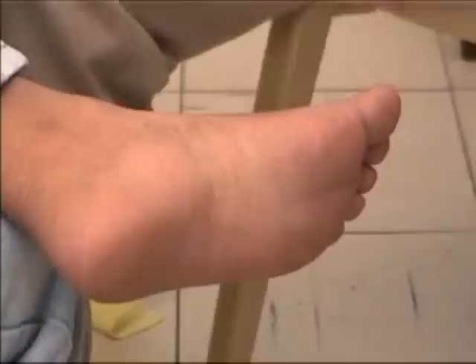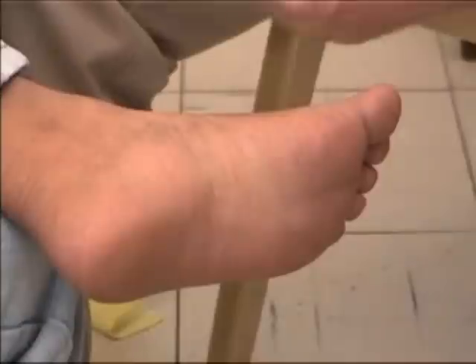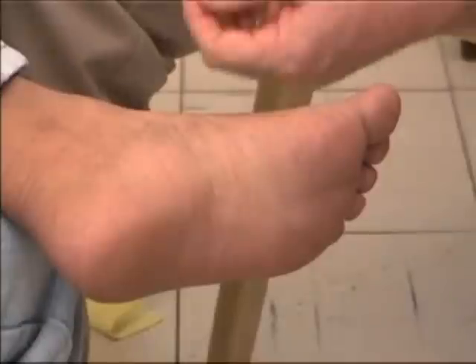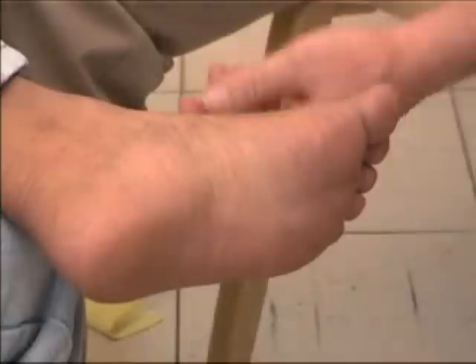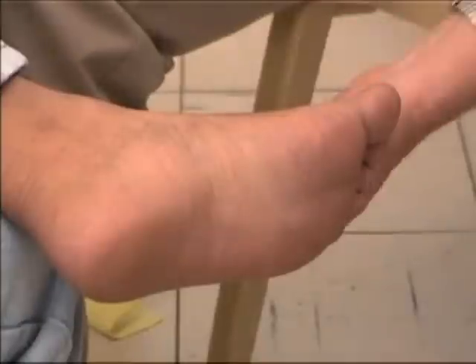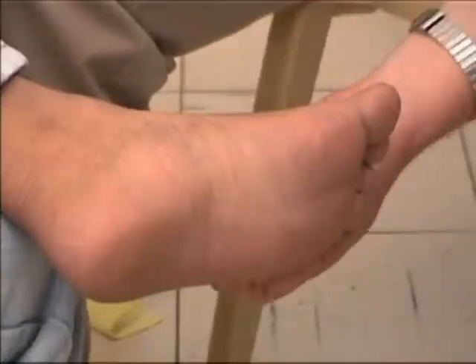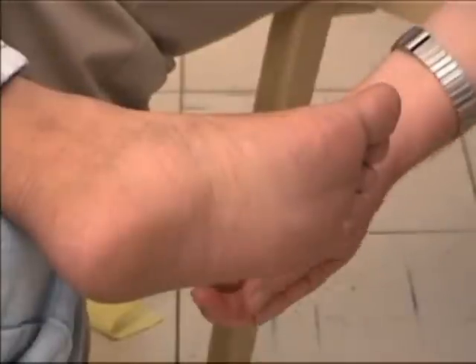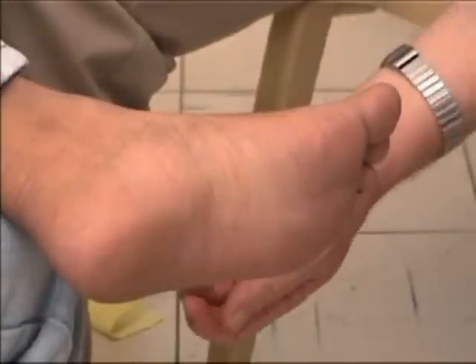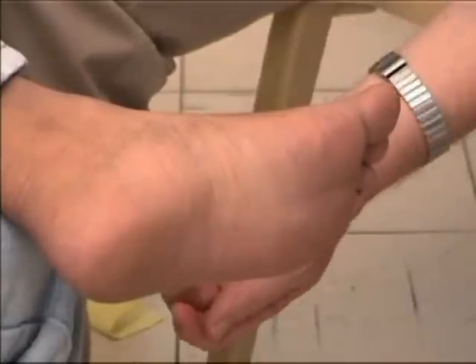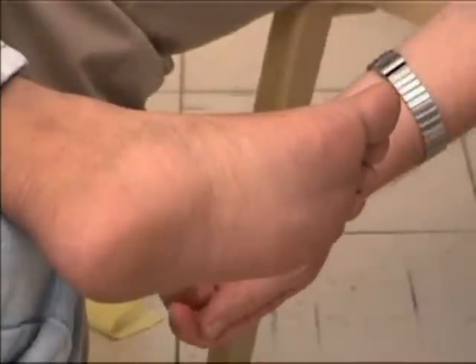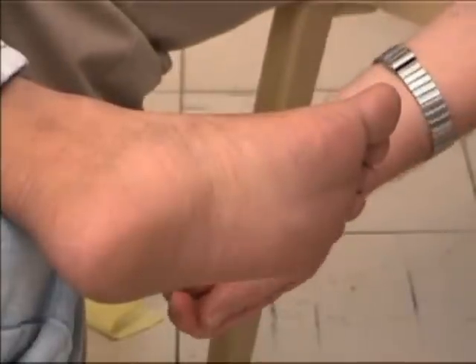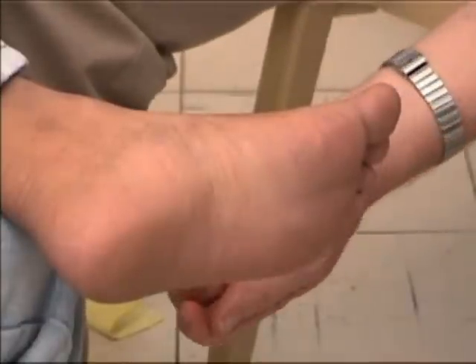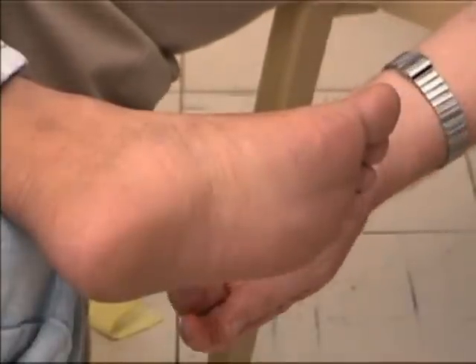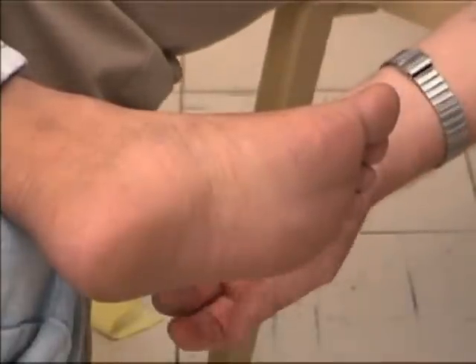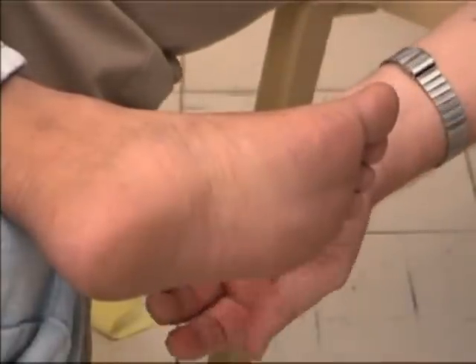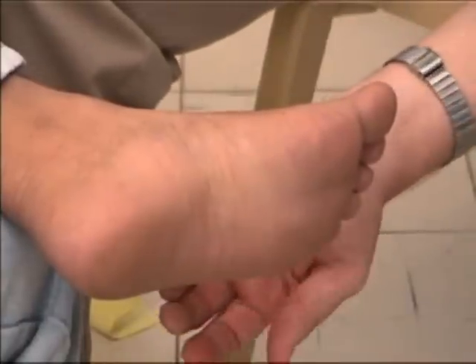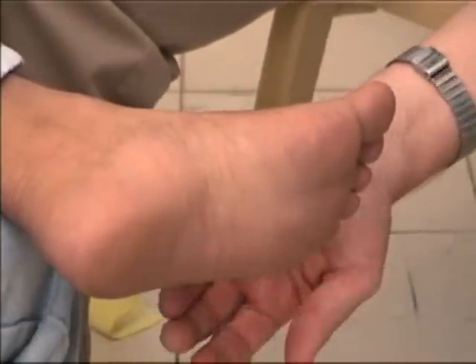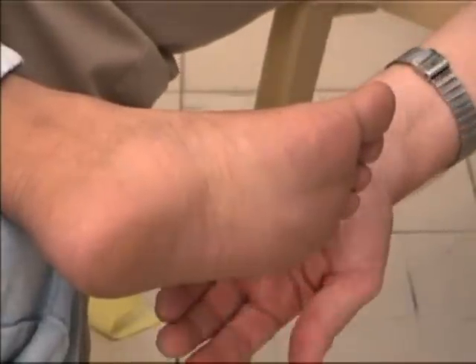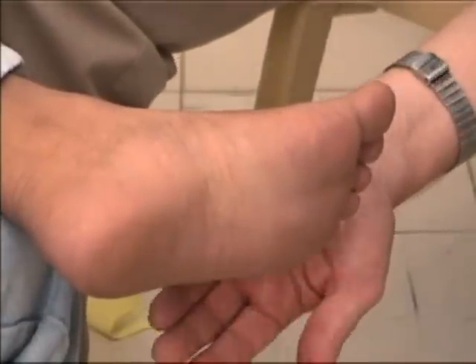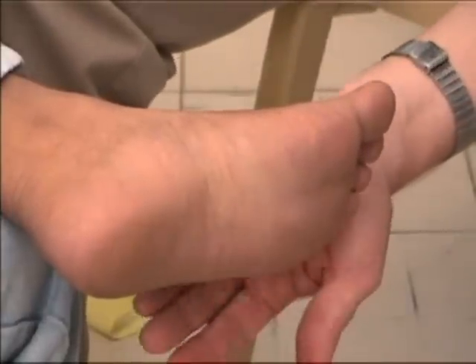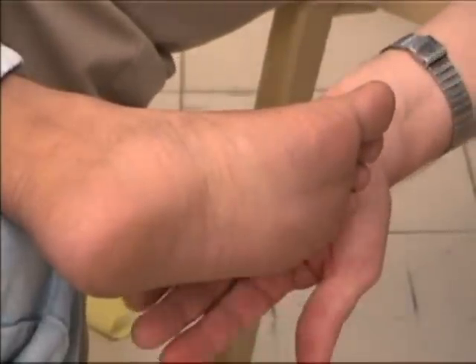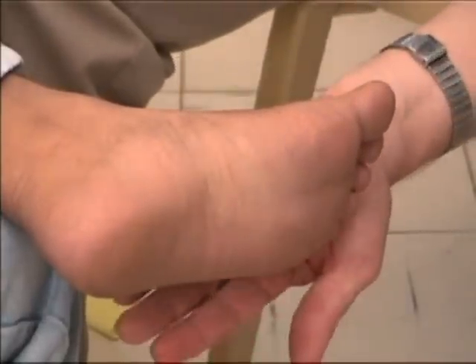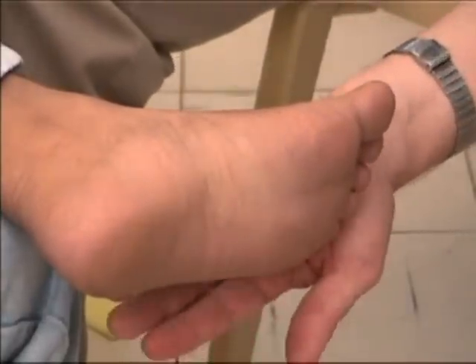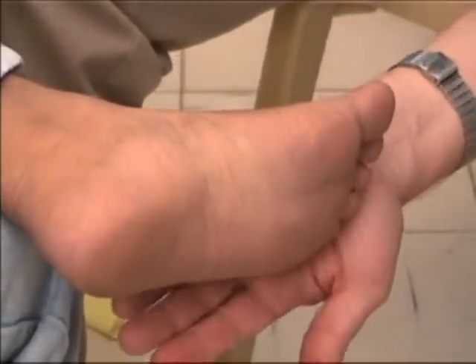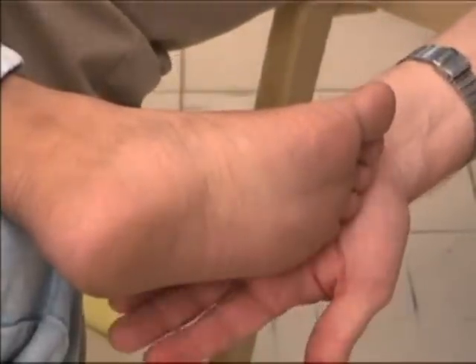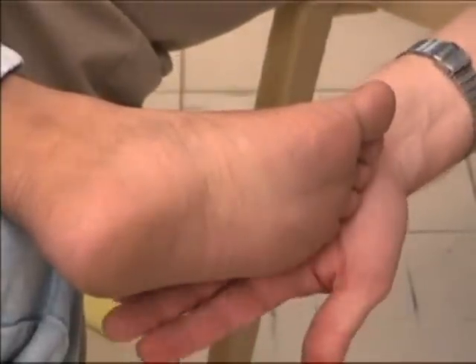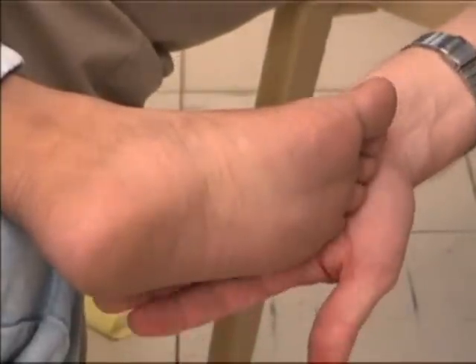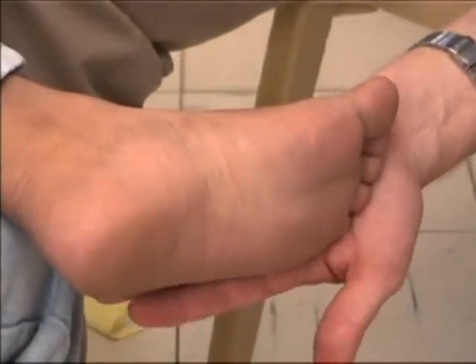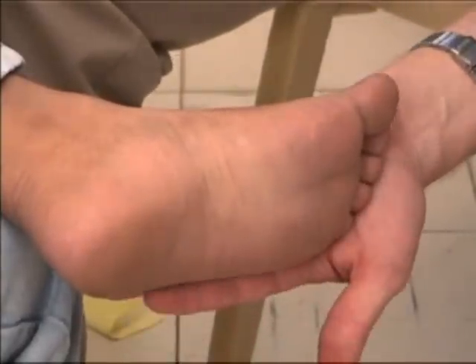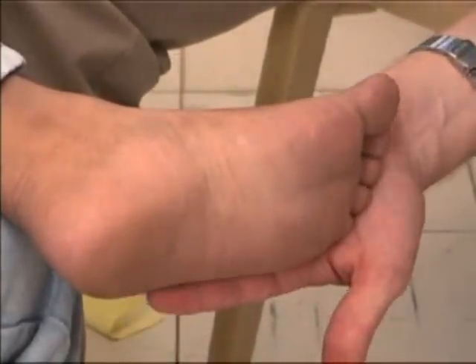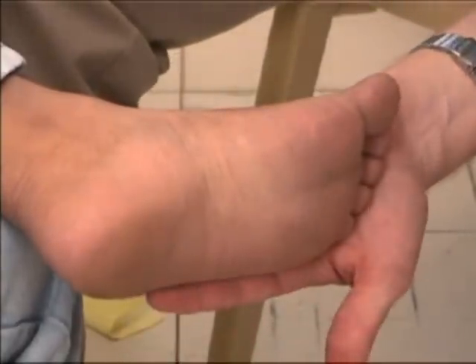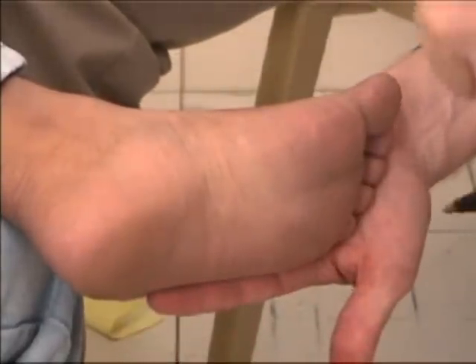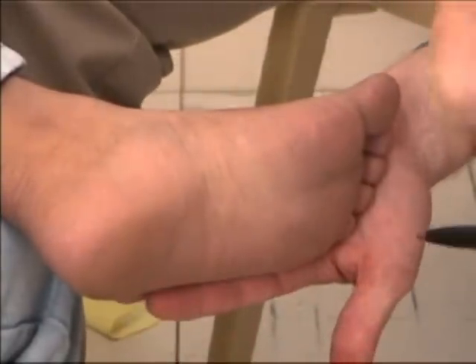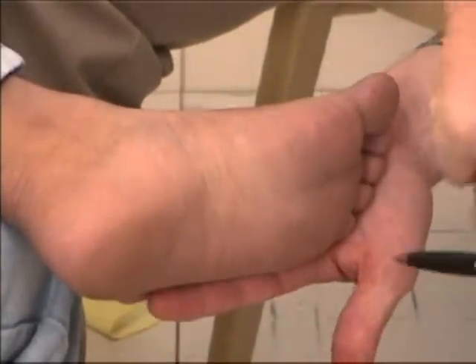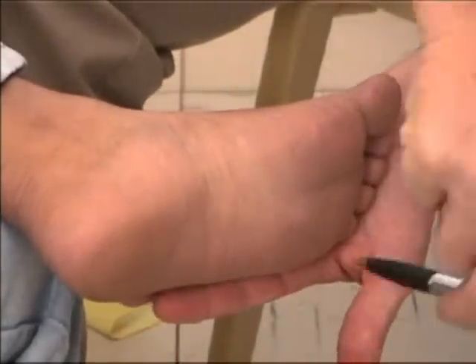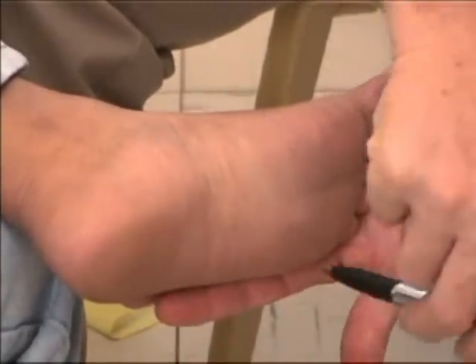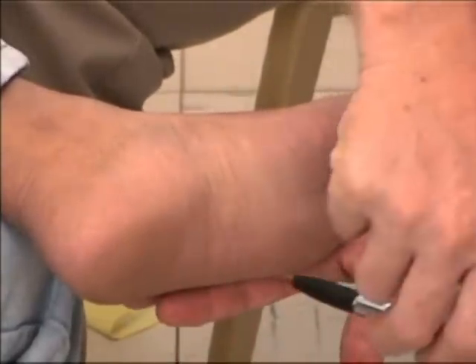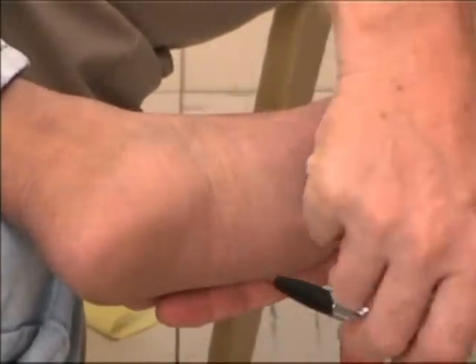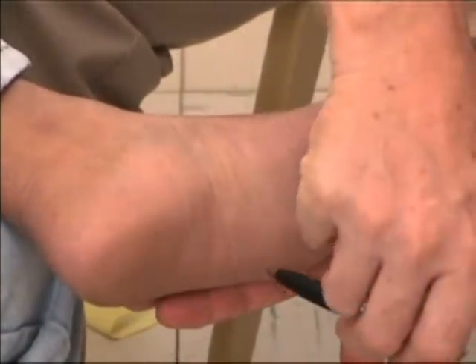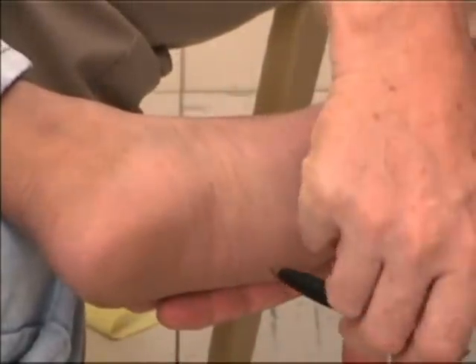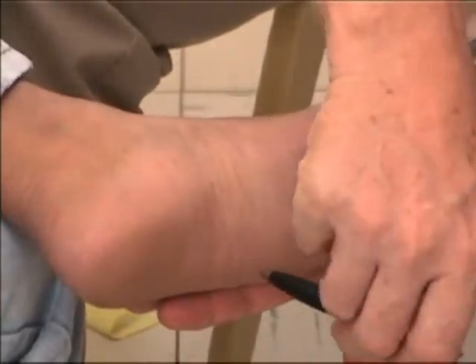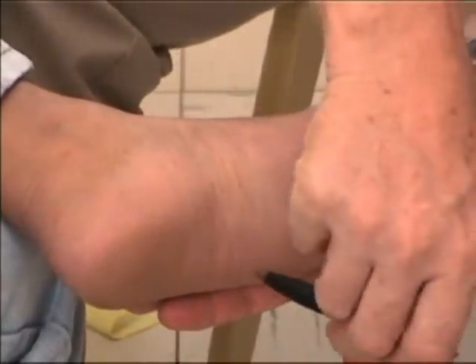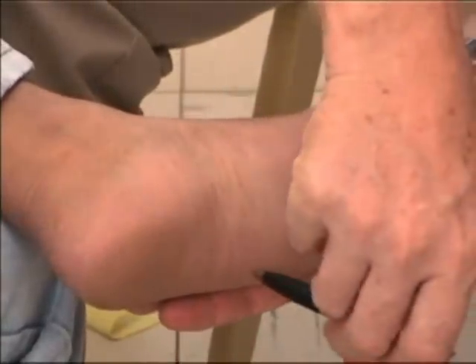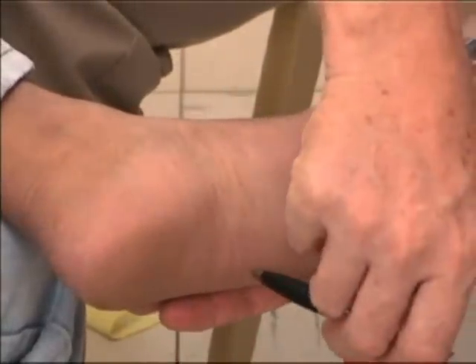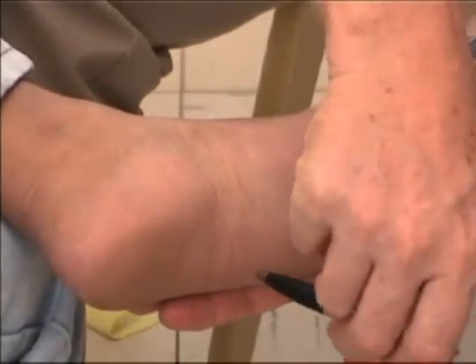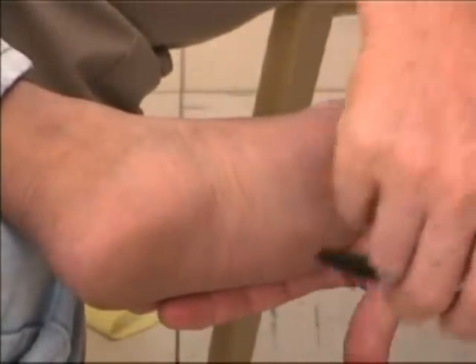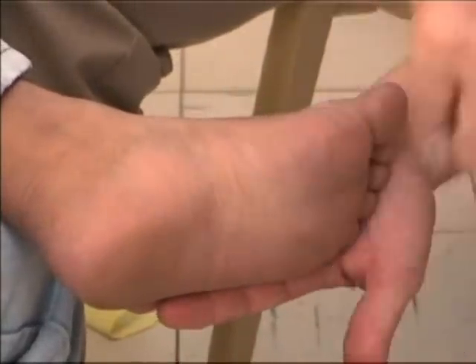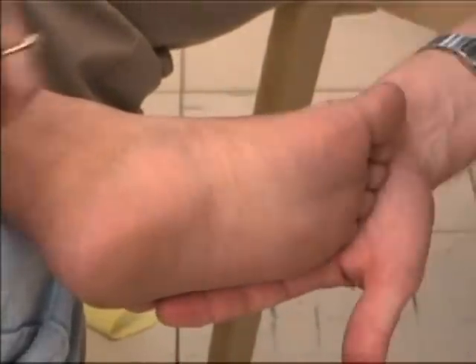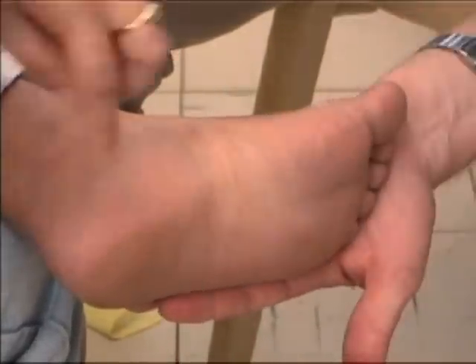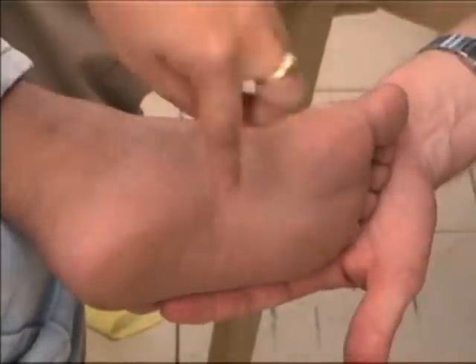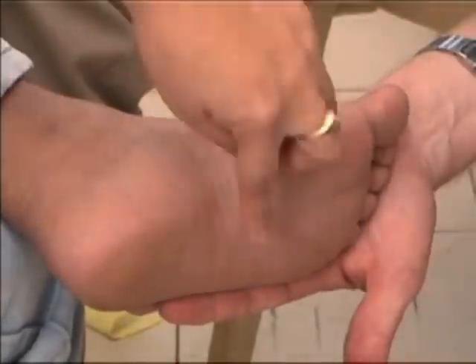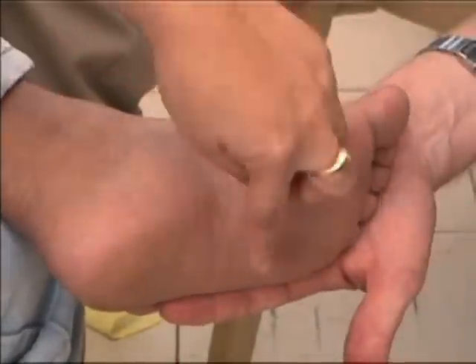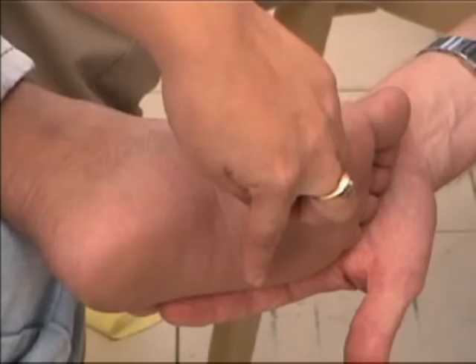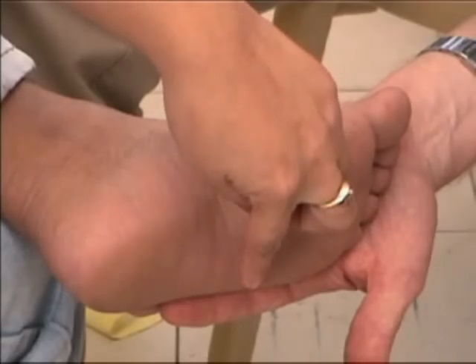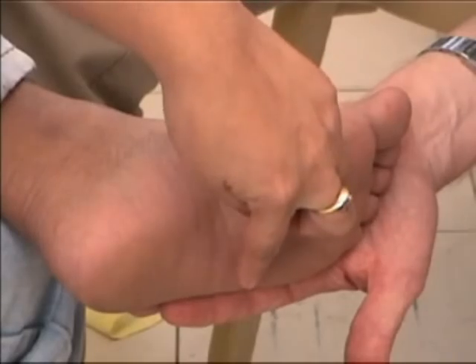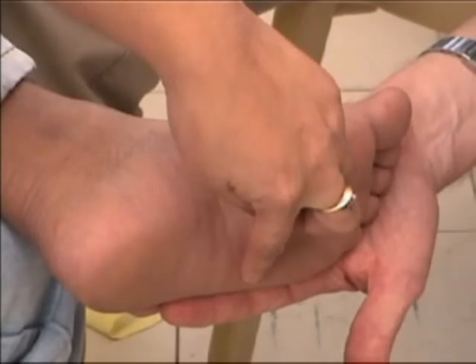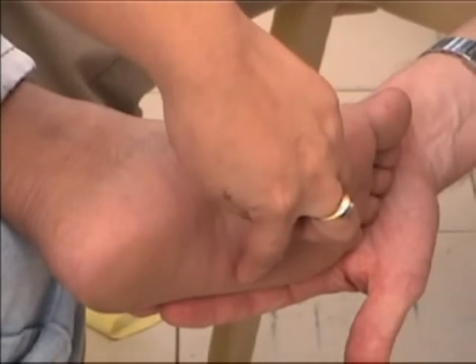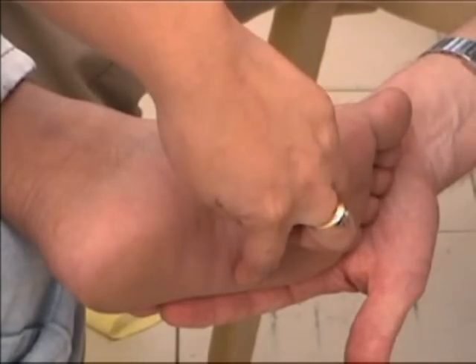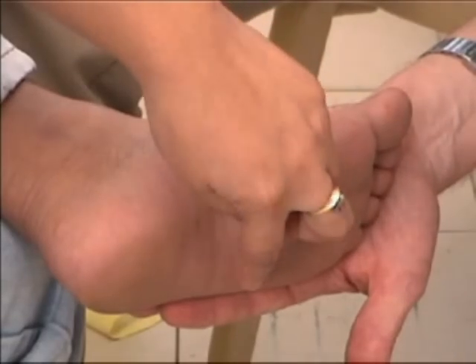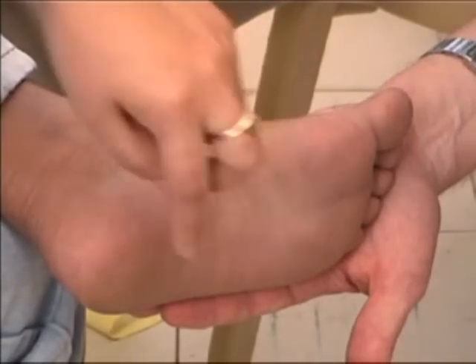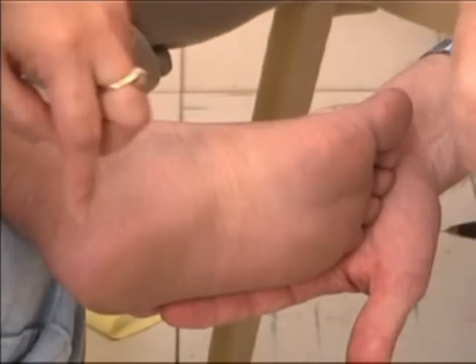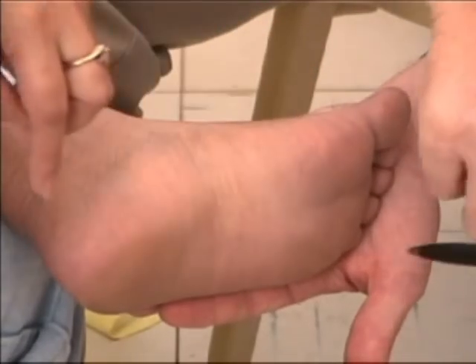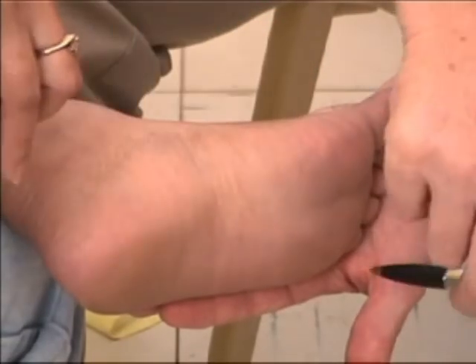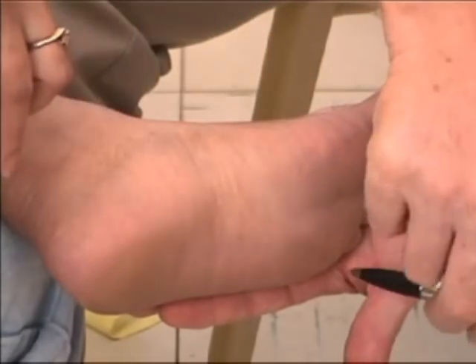With the patient's eyes closed, or head turned away, the patient should point to each place that you touch.